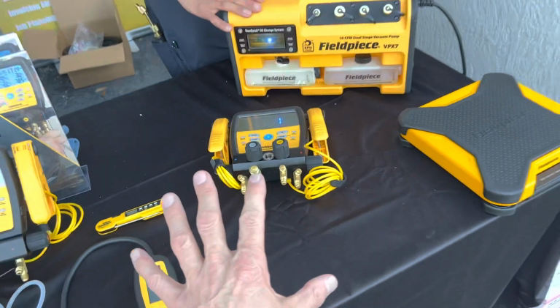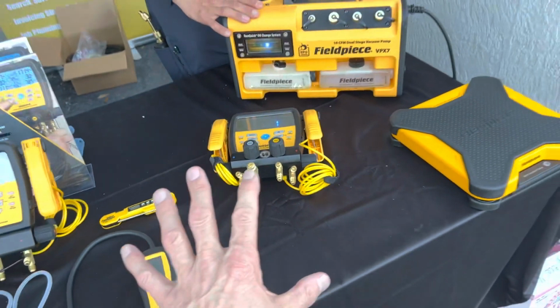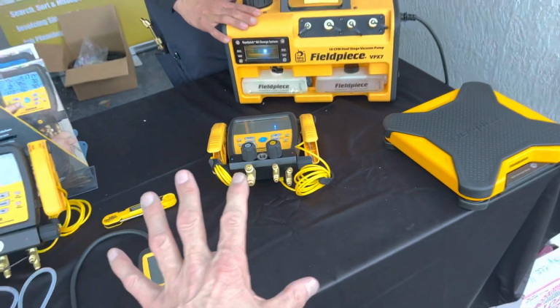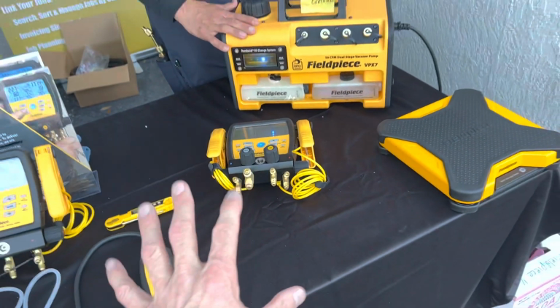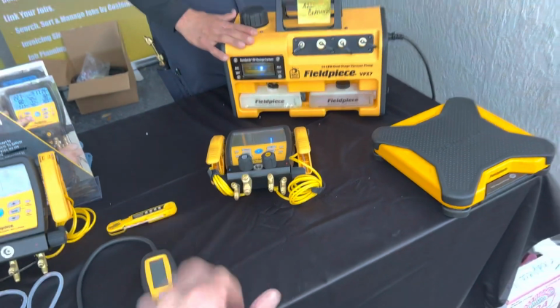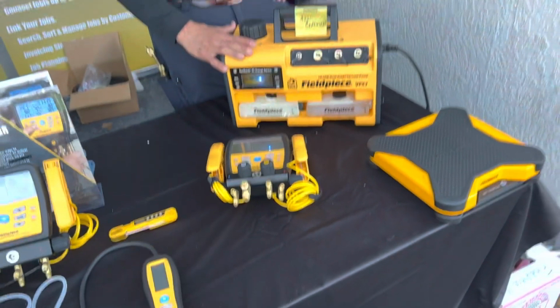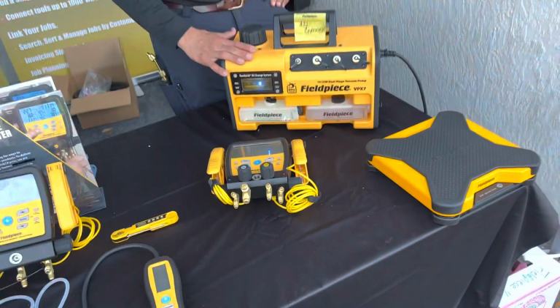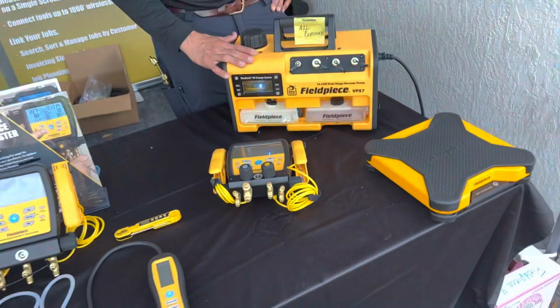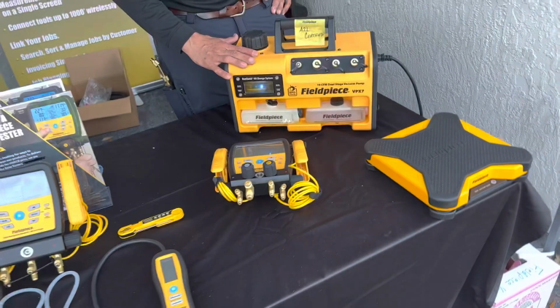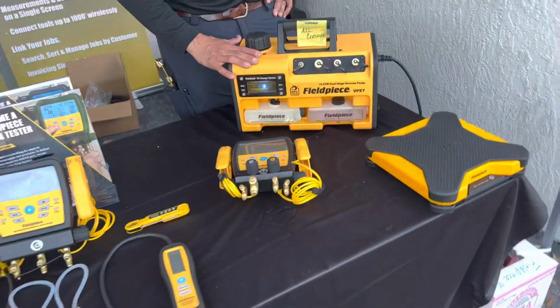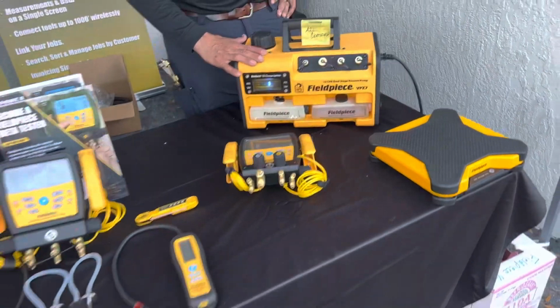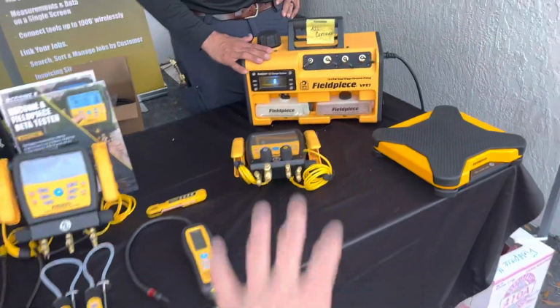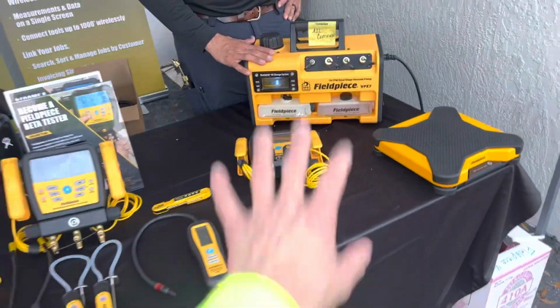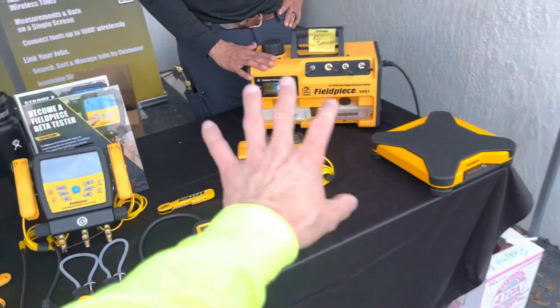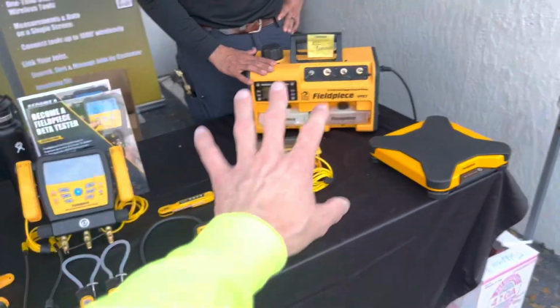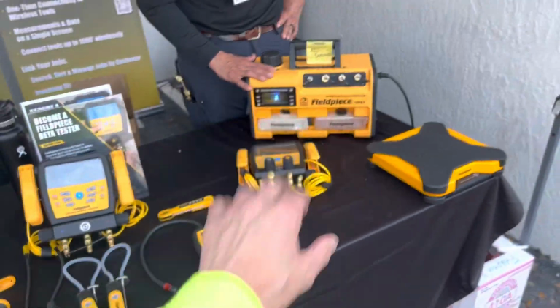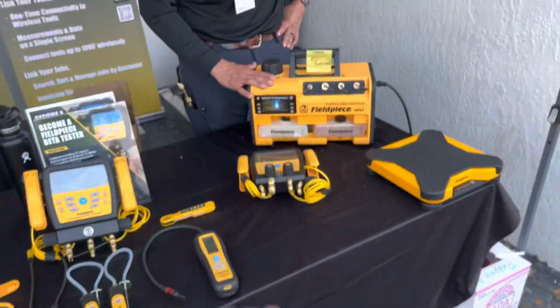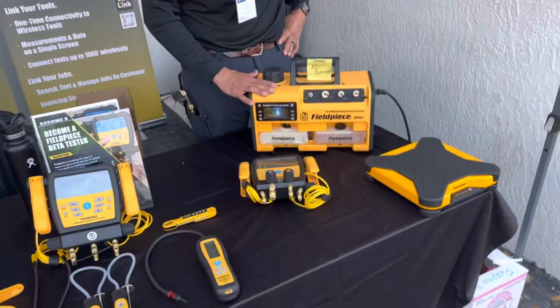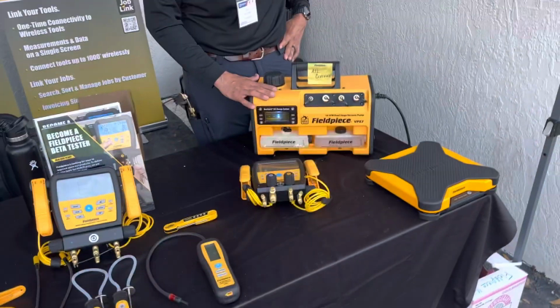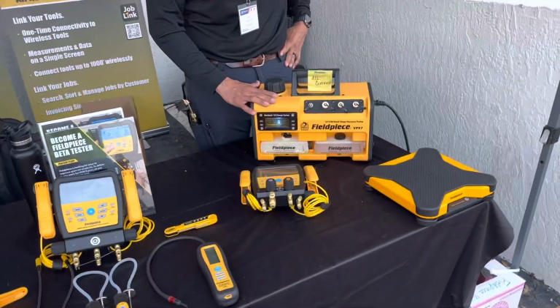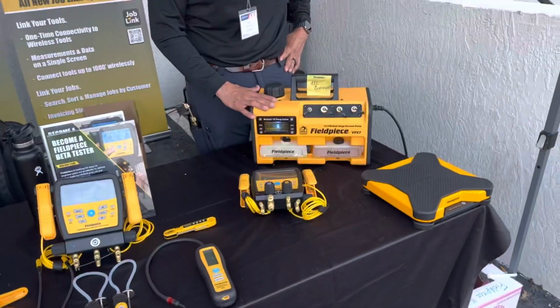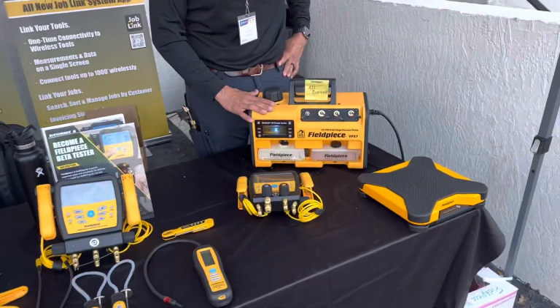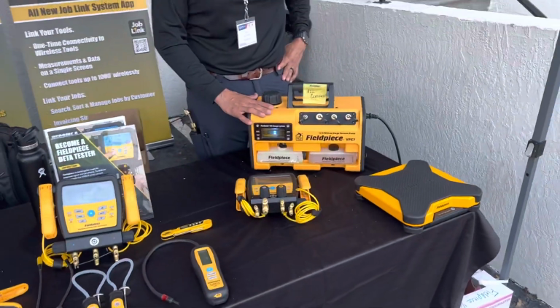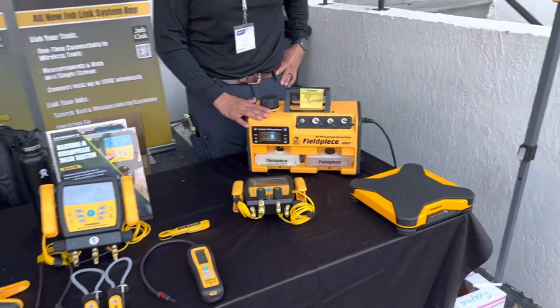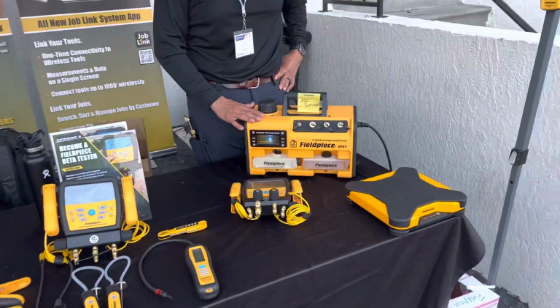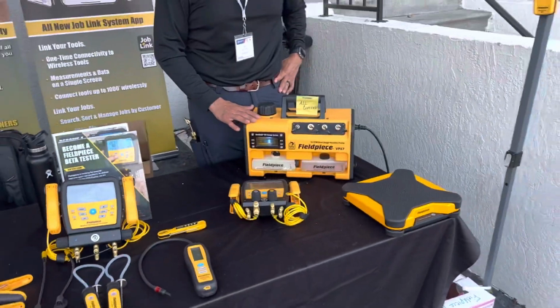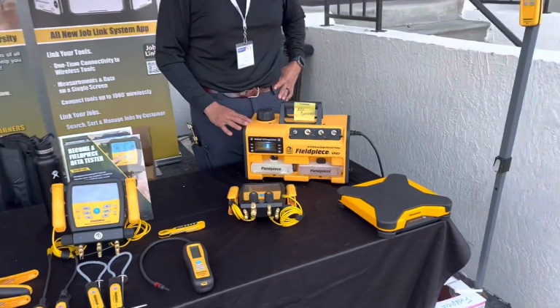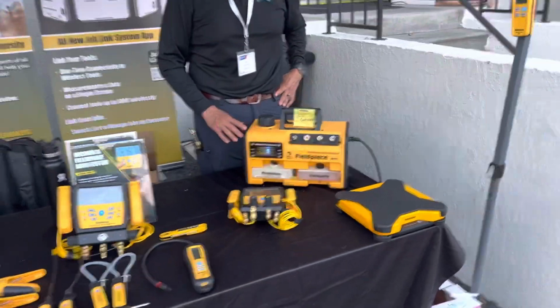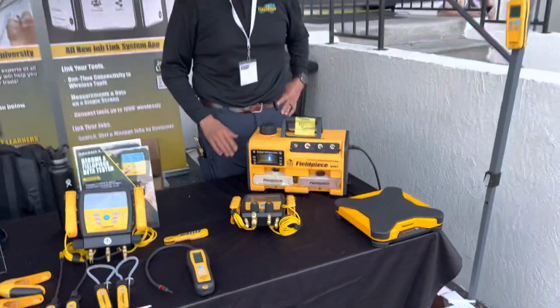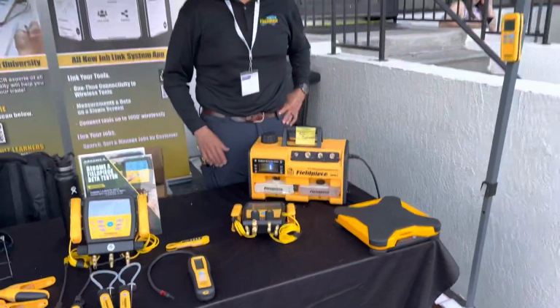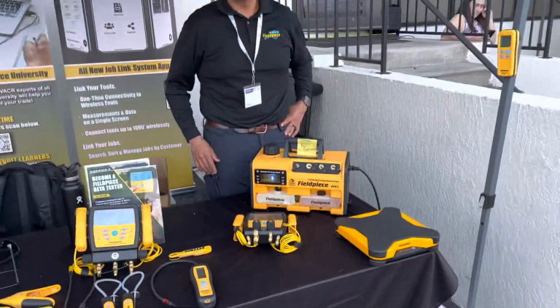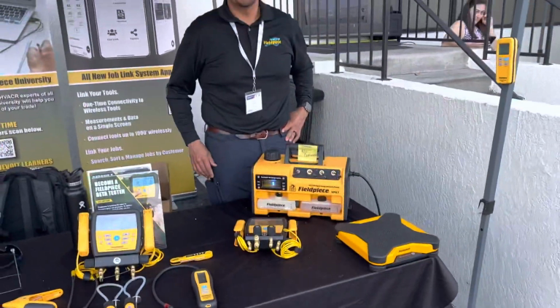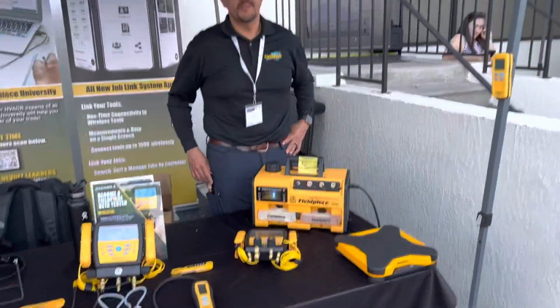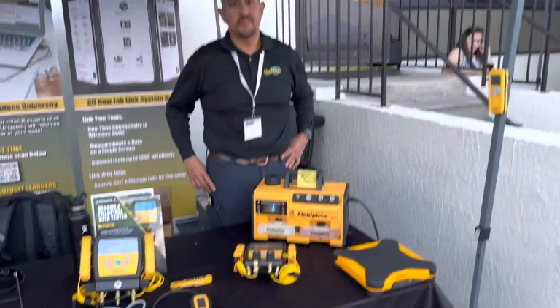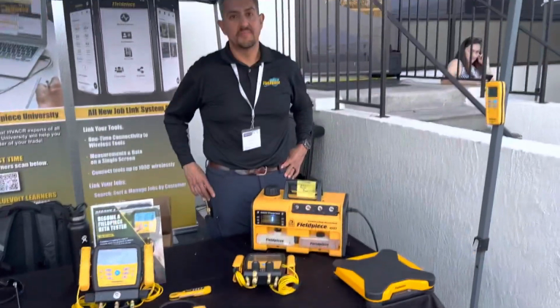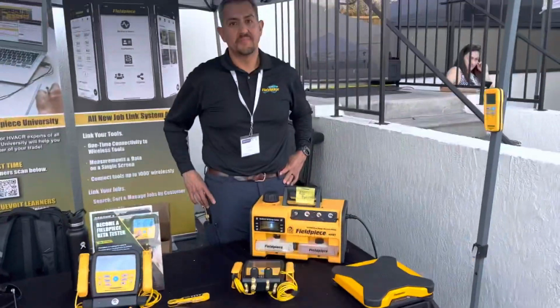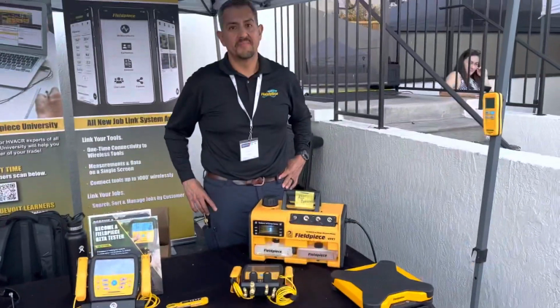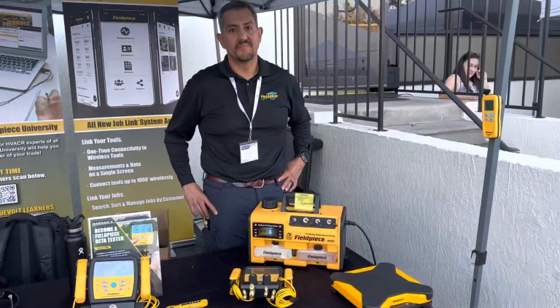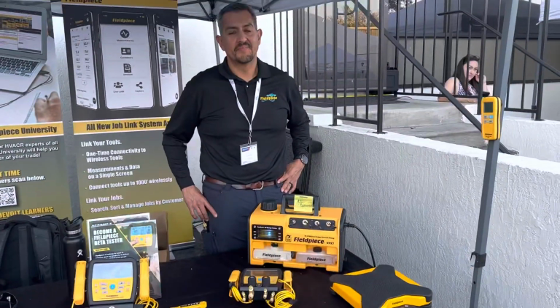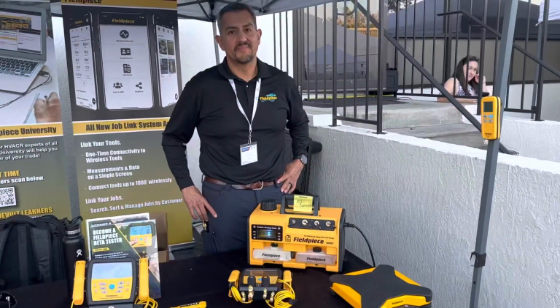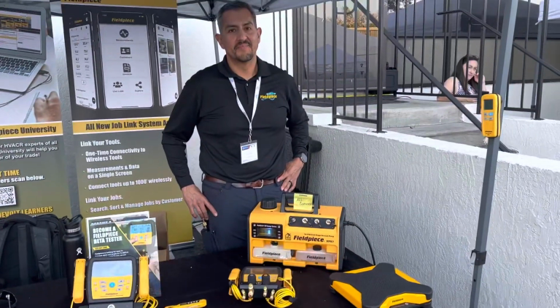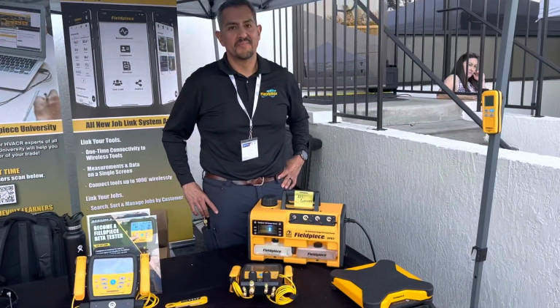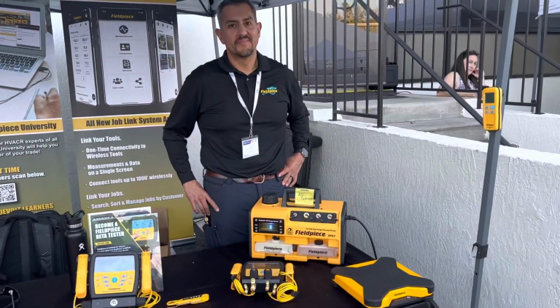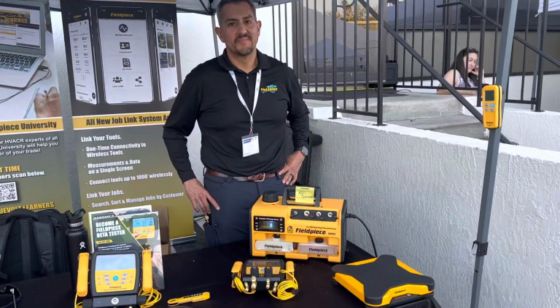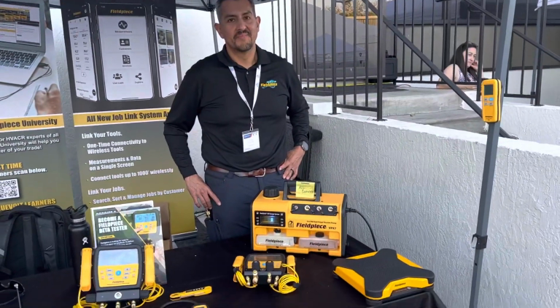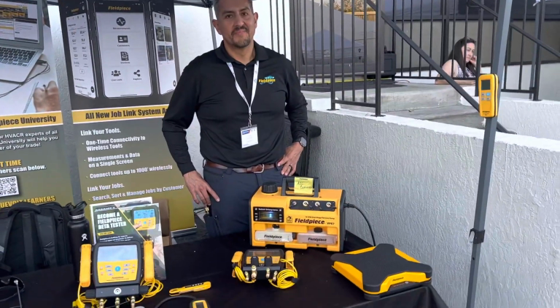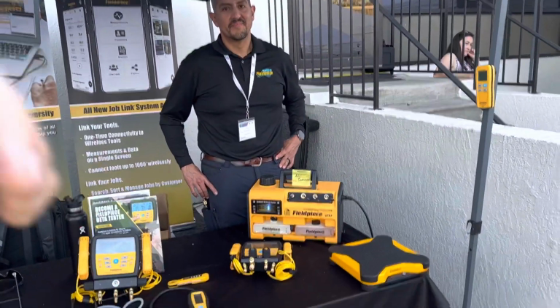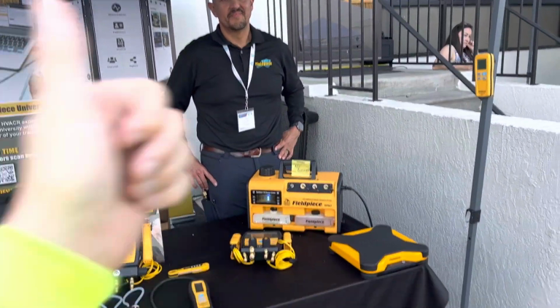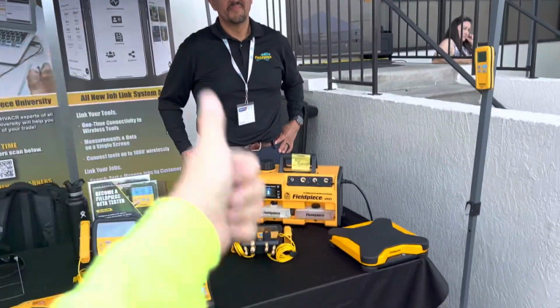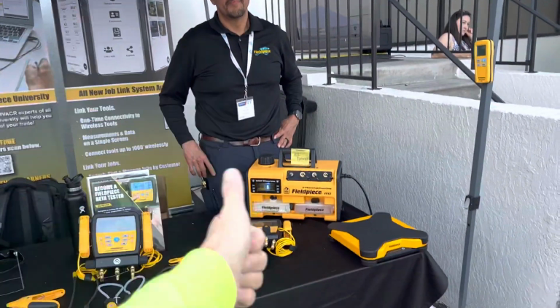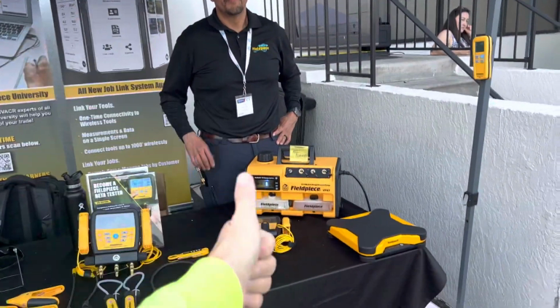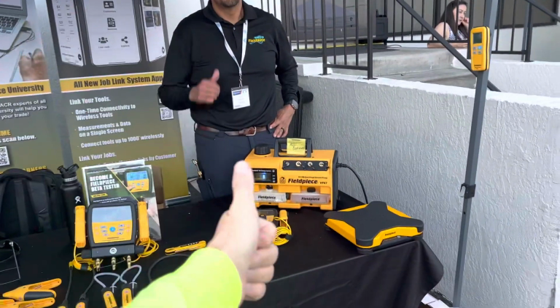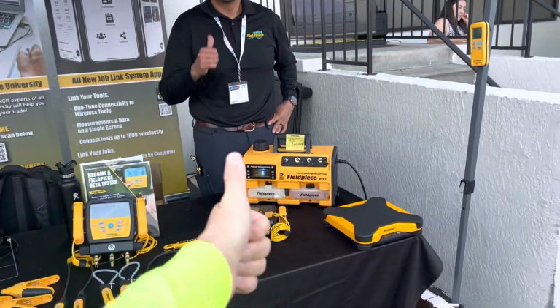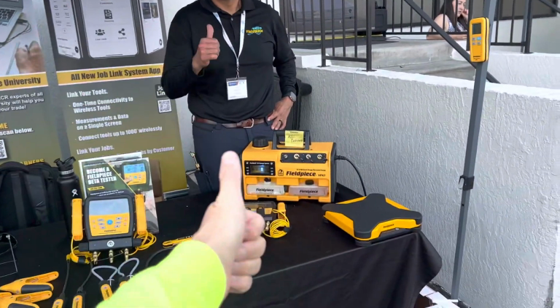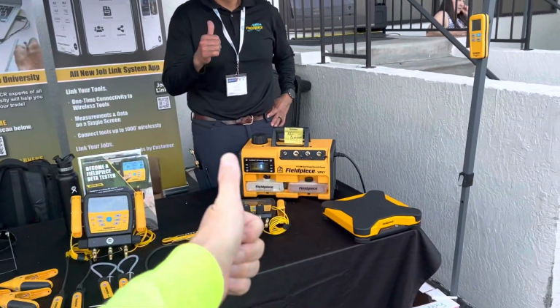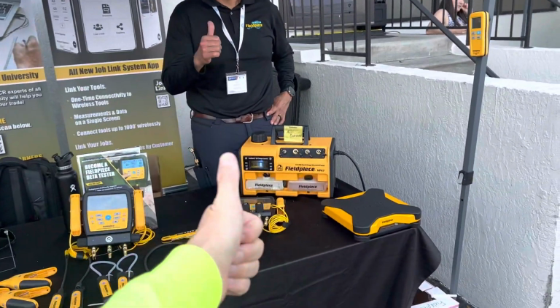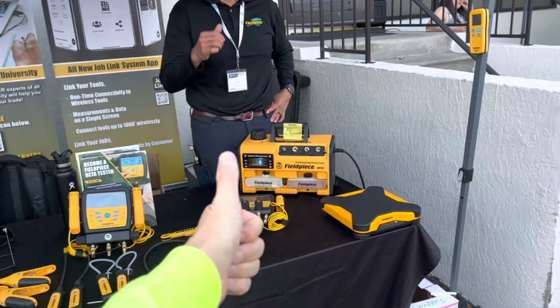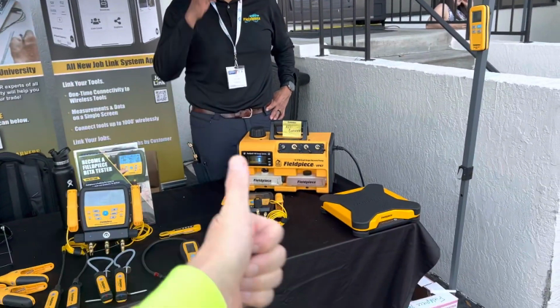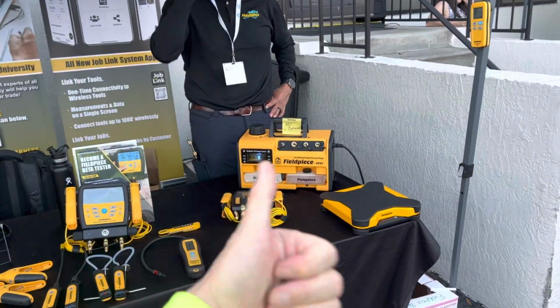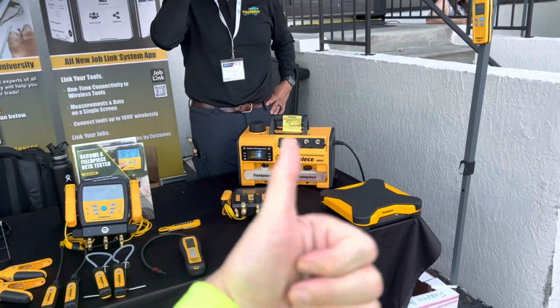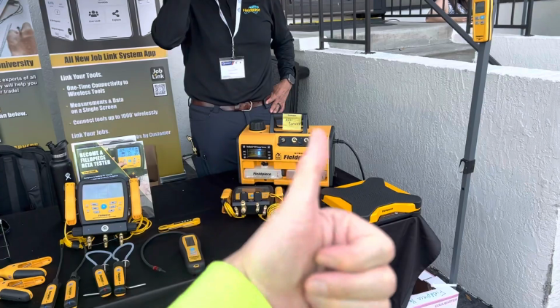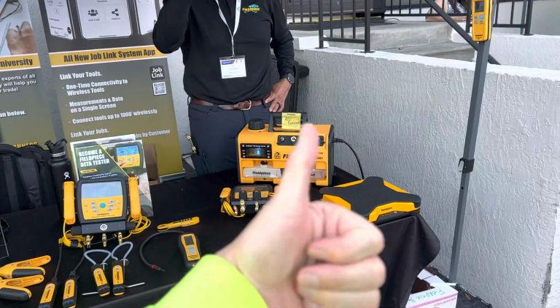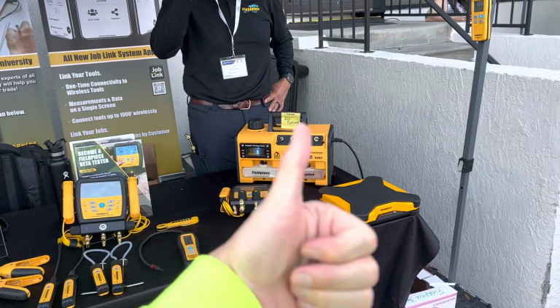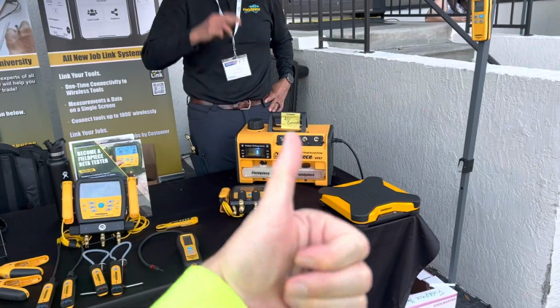Field Piece has you covered. Thank you very much. We'll catch you later. See you guys.